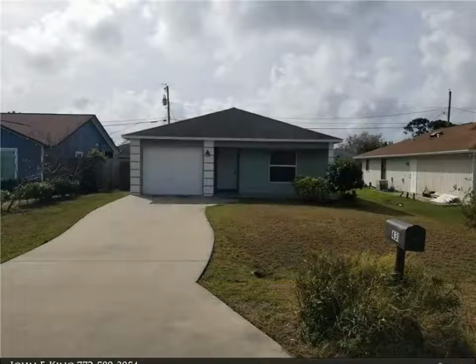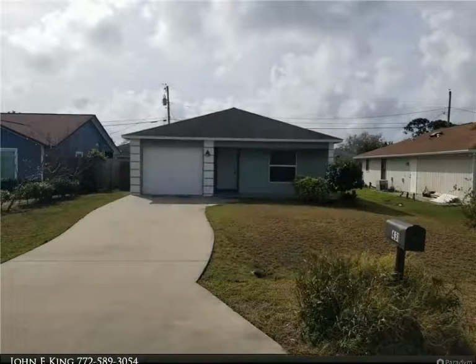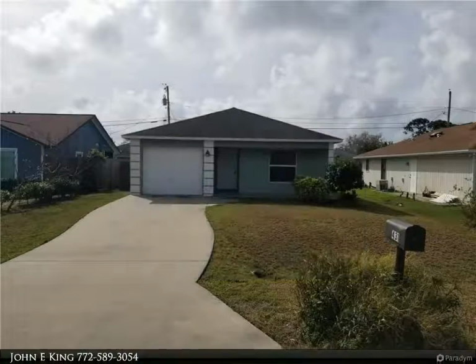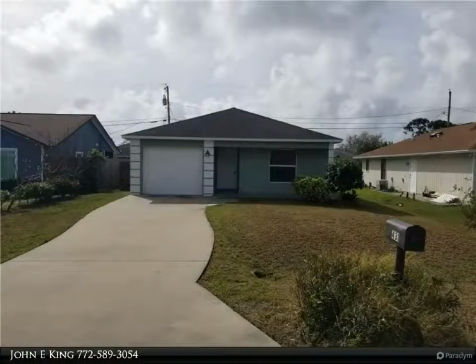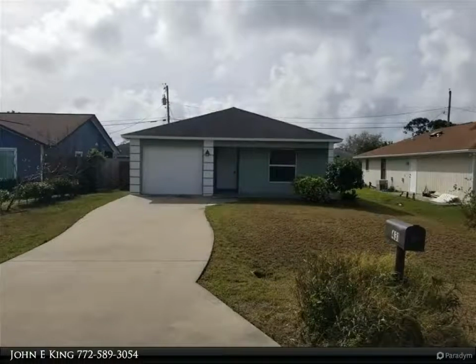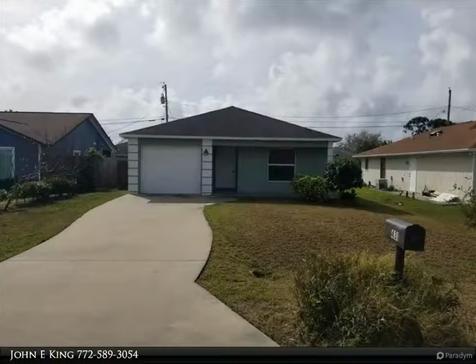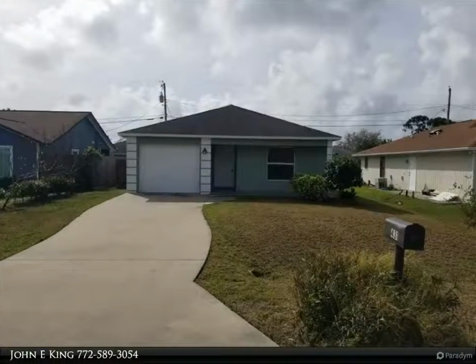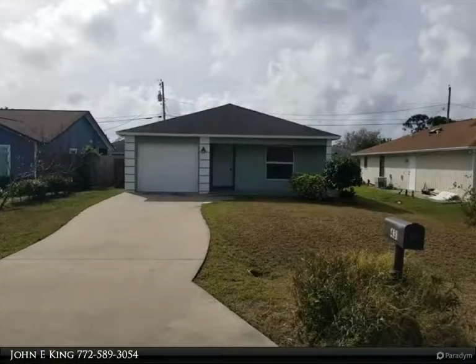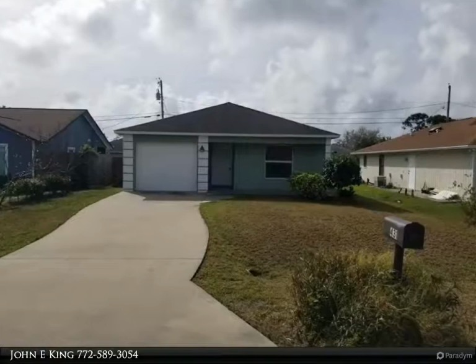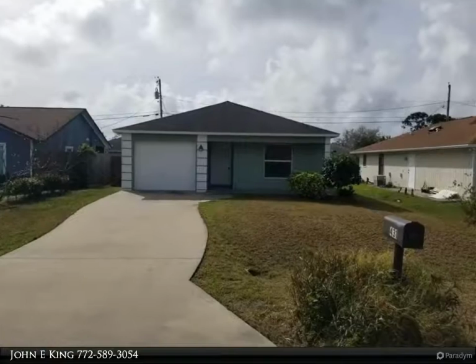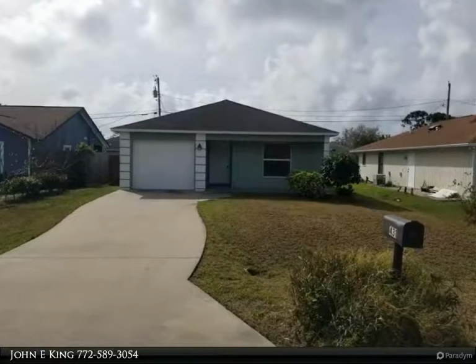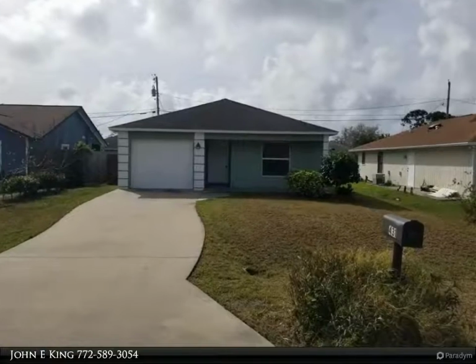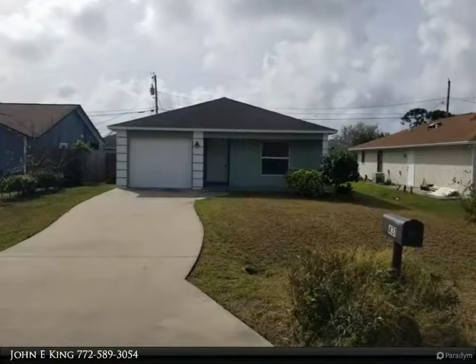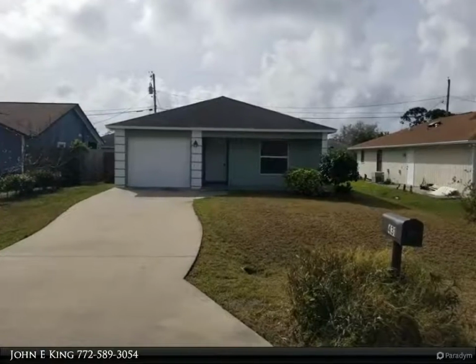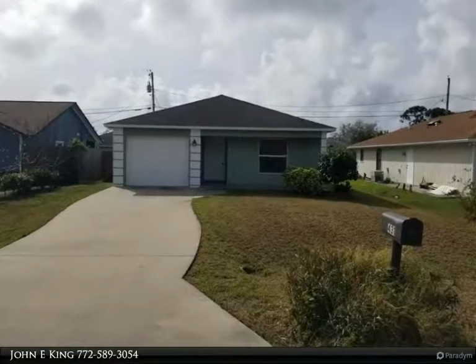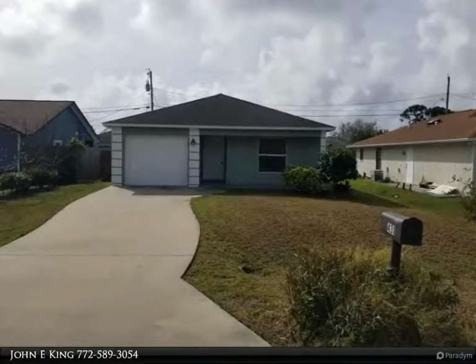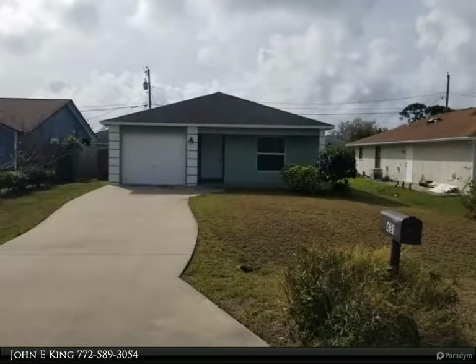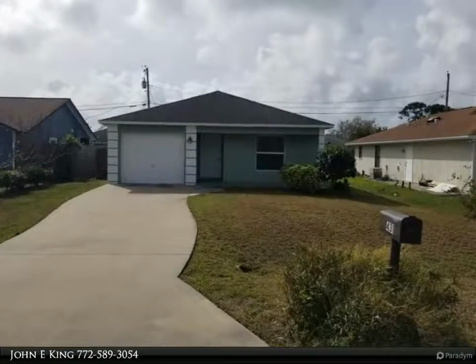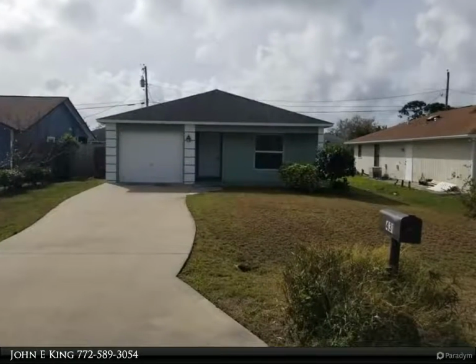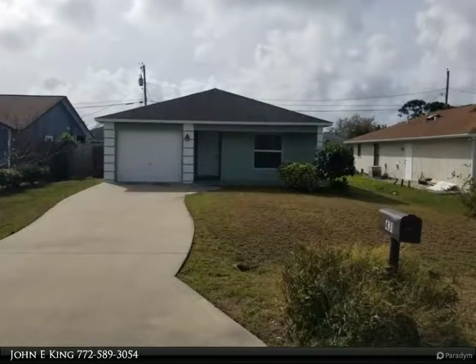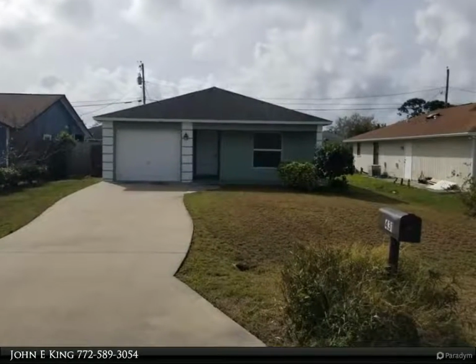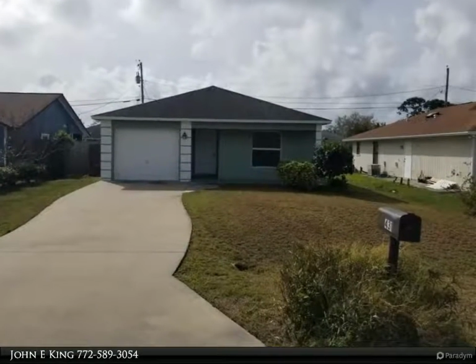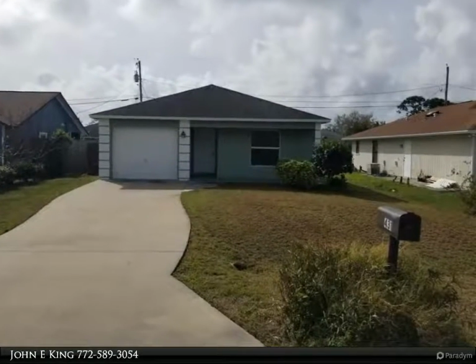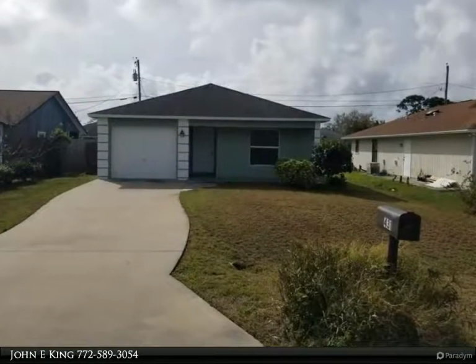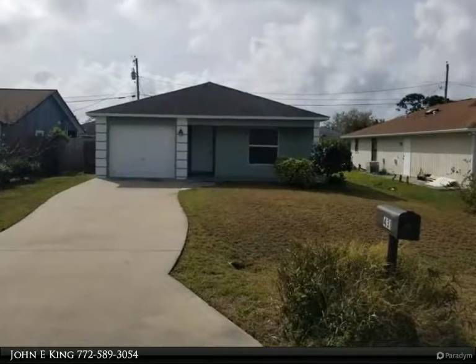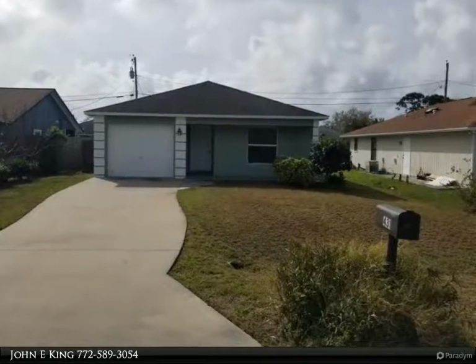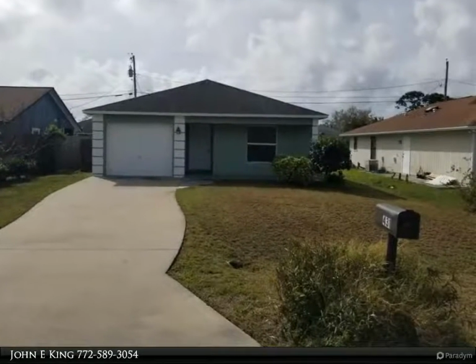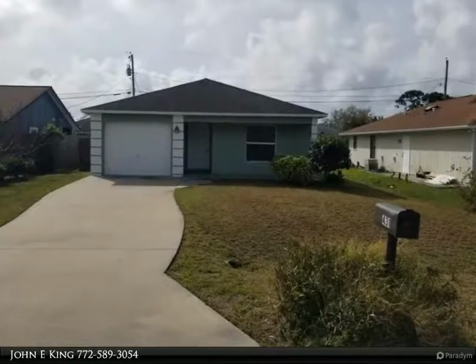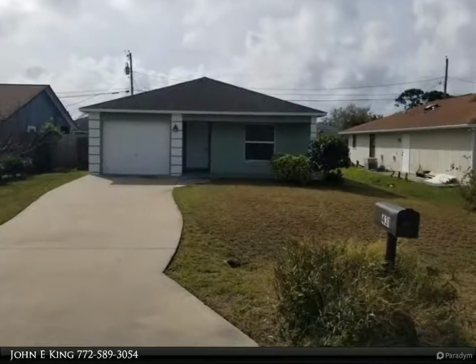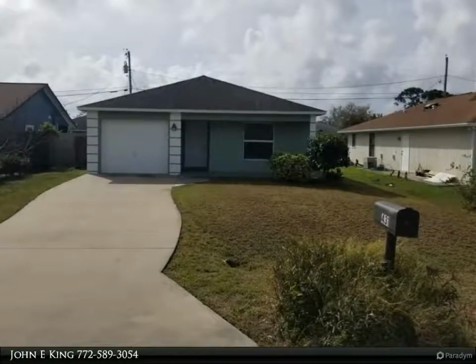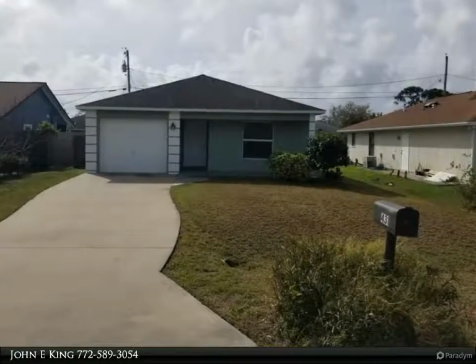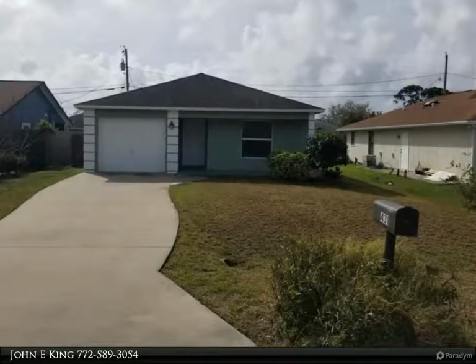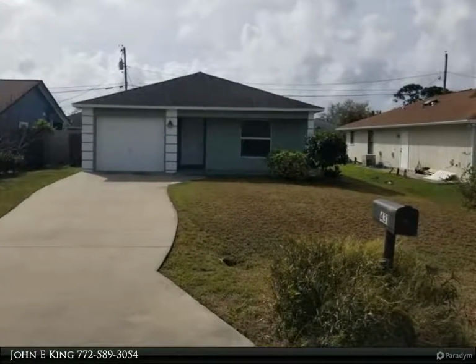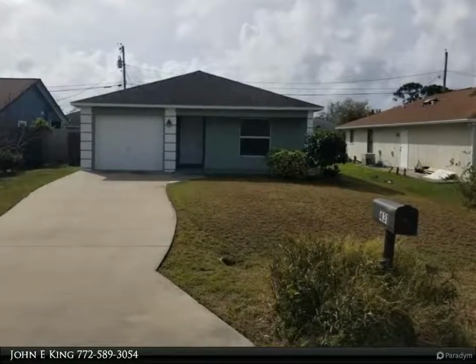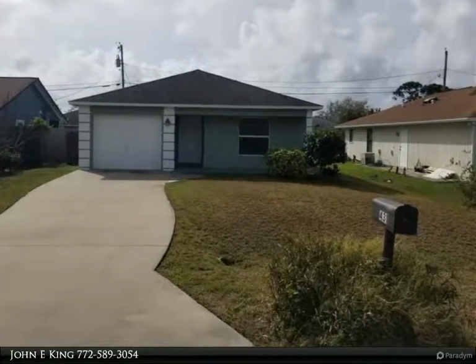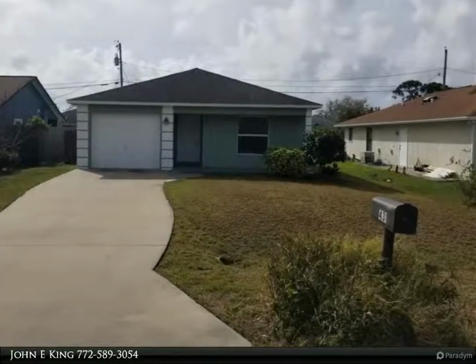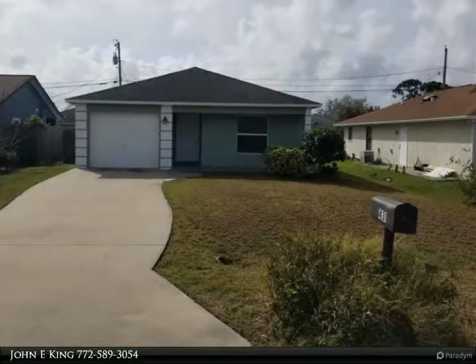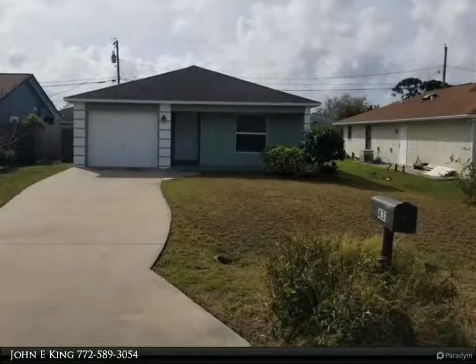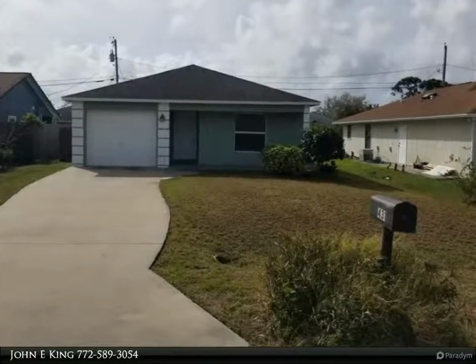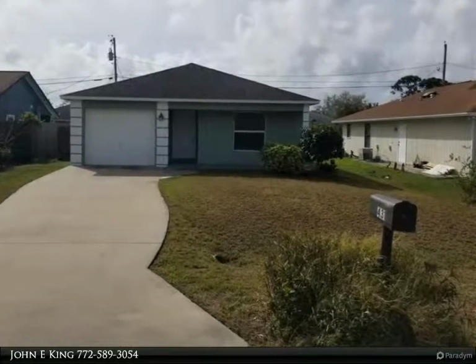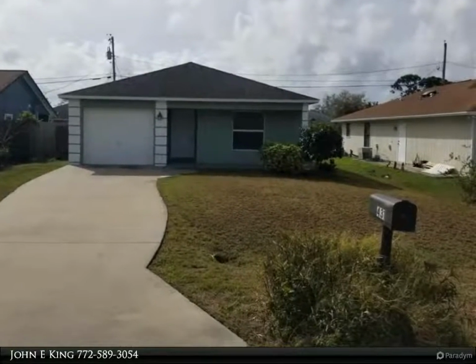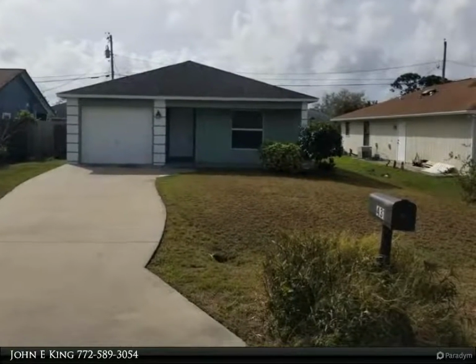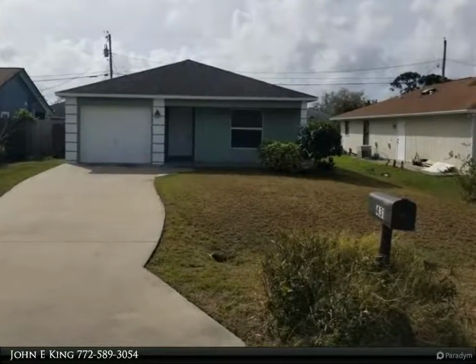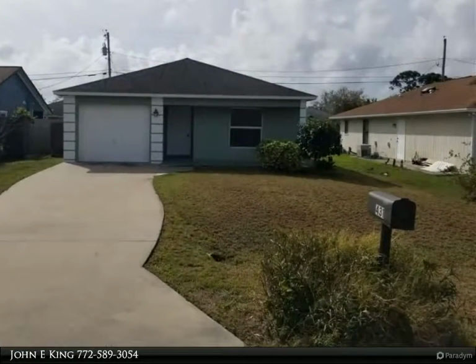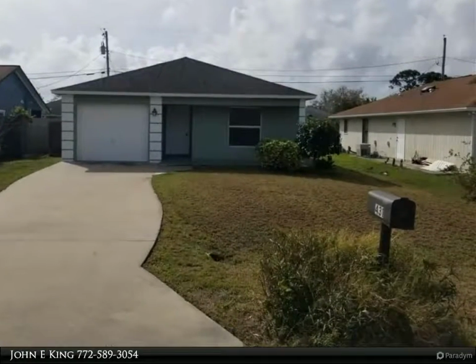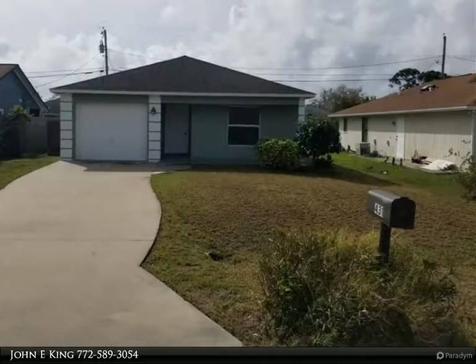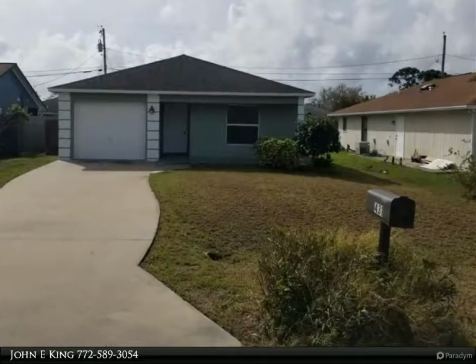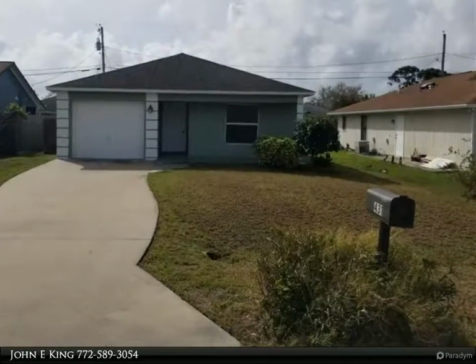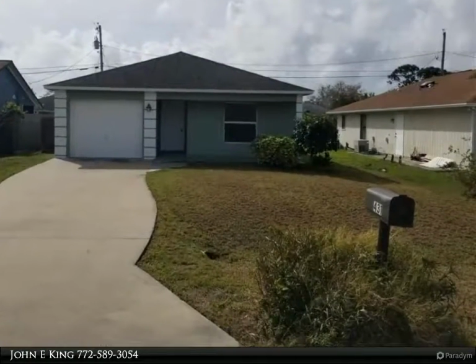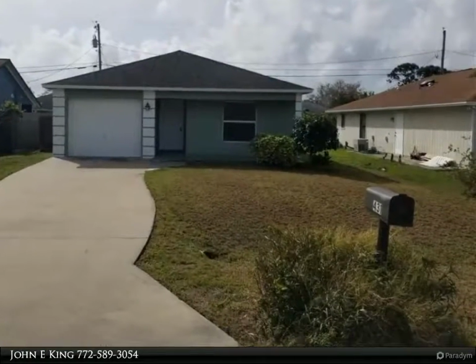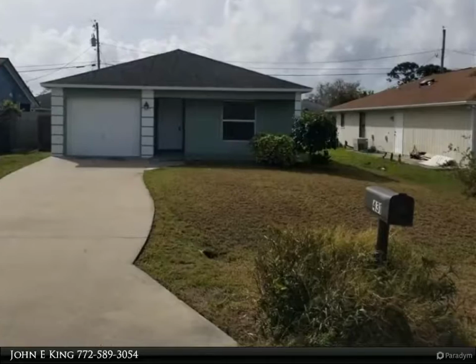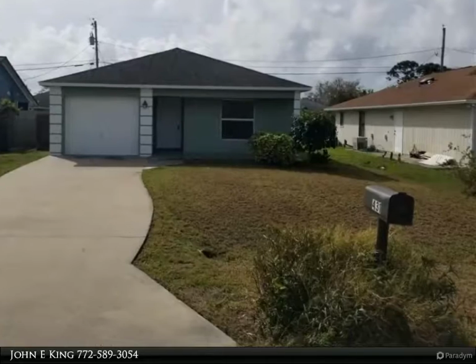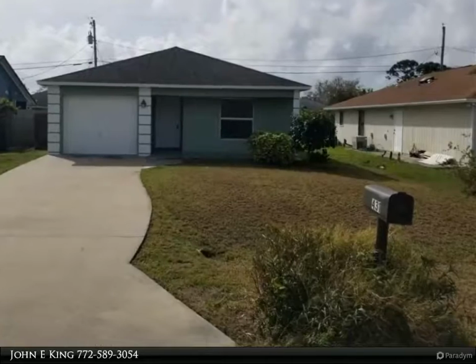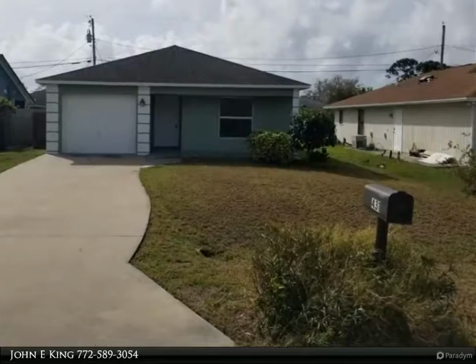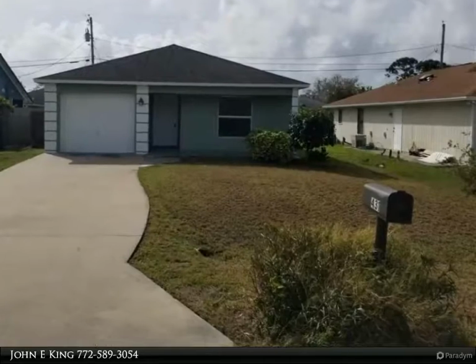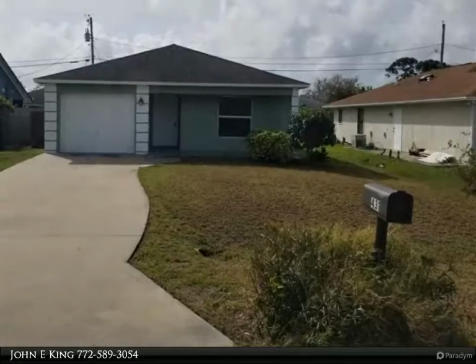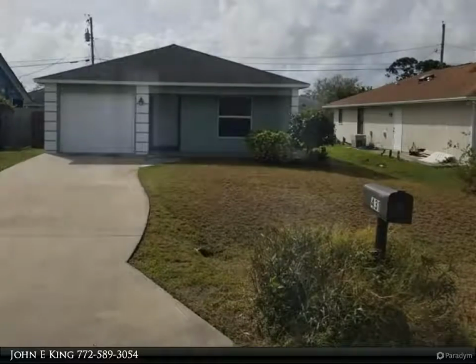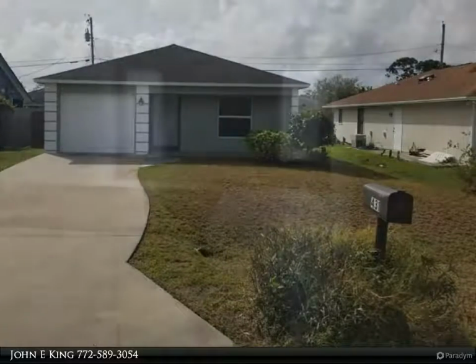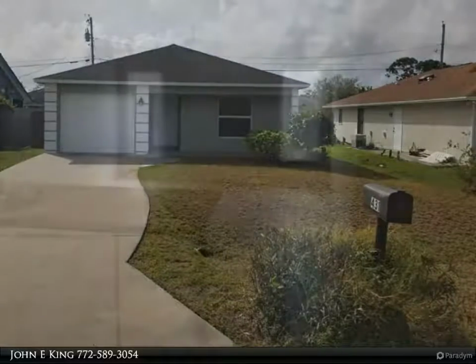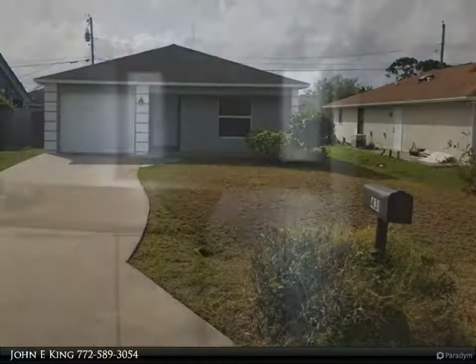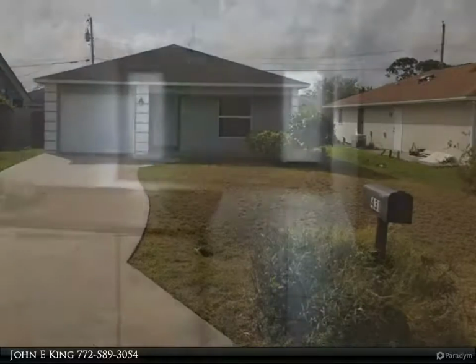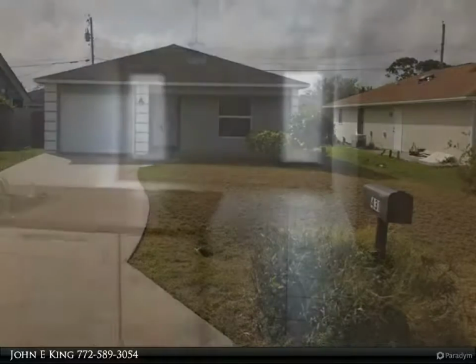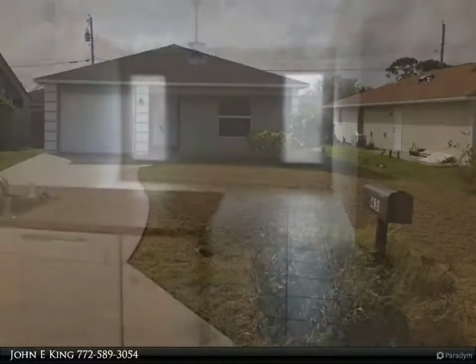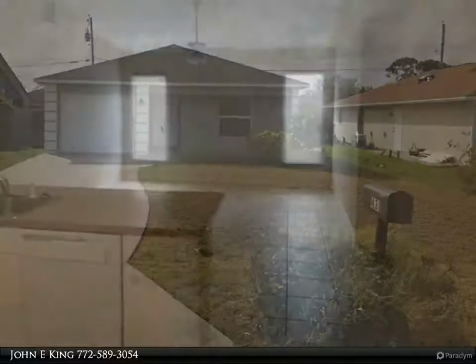This RE/MAX Crown Realty property video is presented by Johnny King. What a great rental home in the heart of Vero Beach.